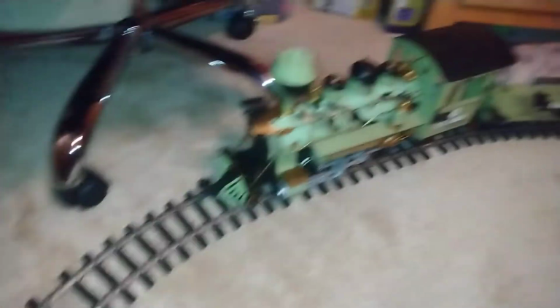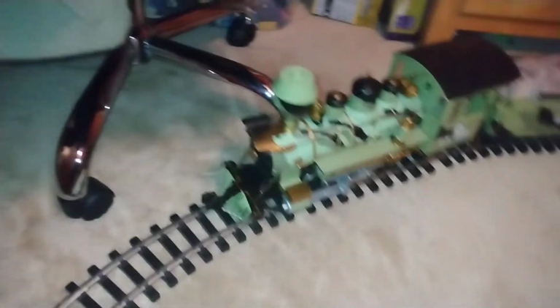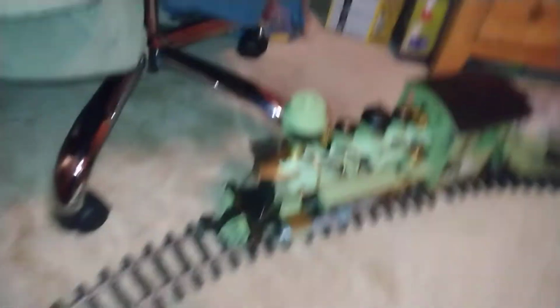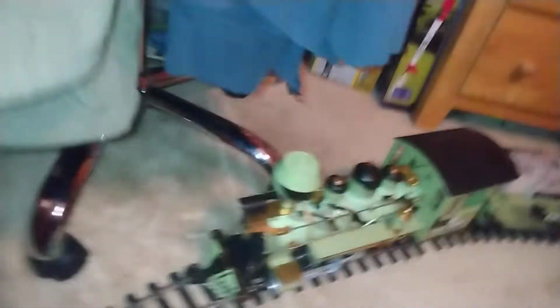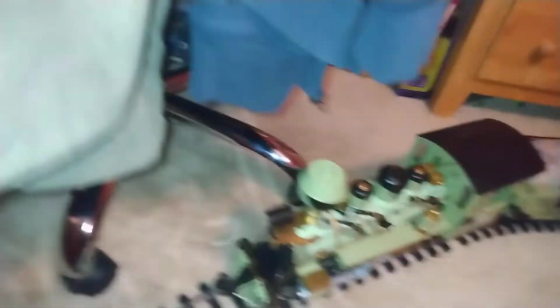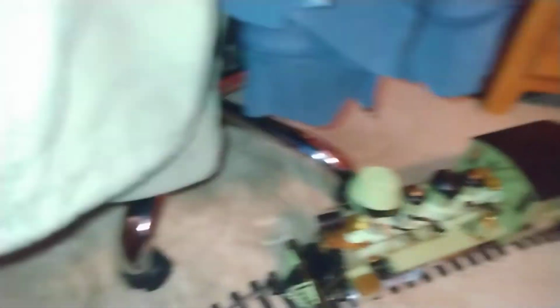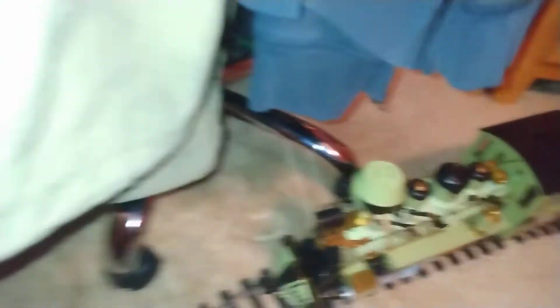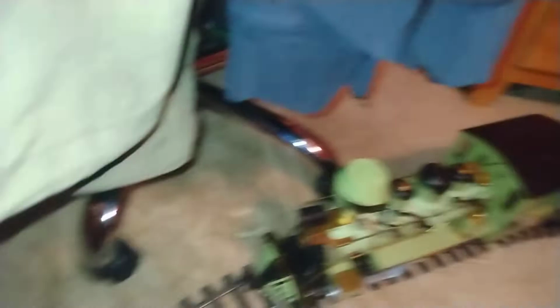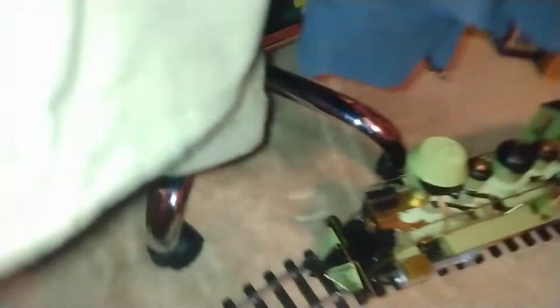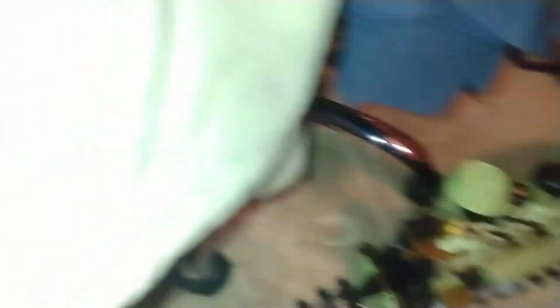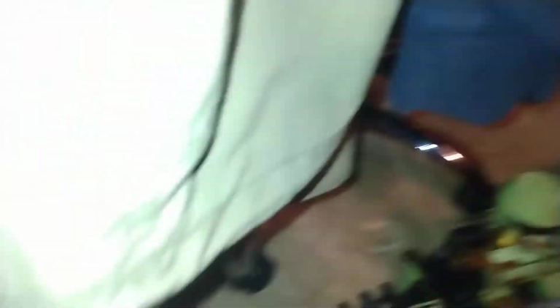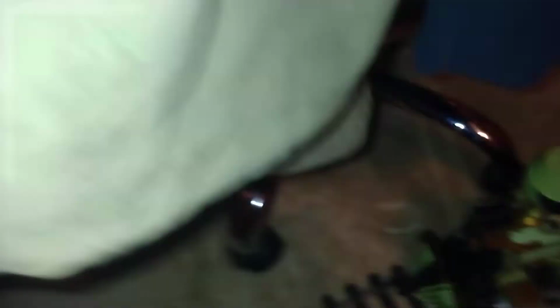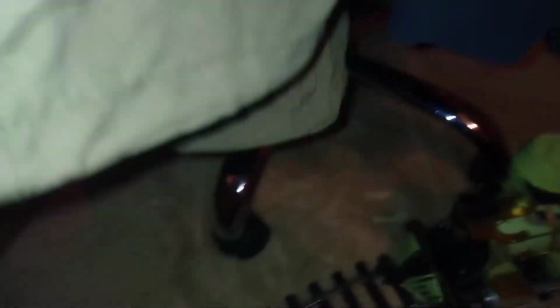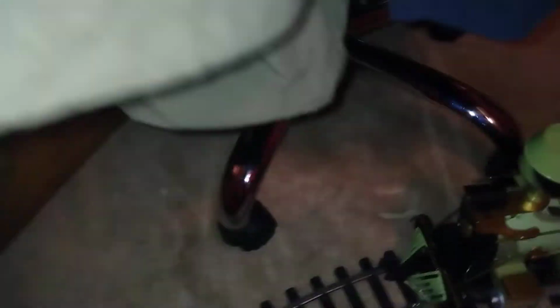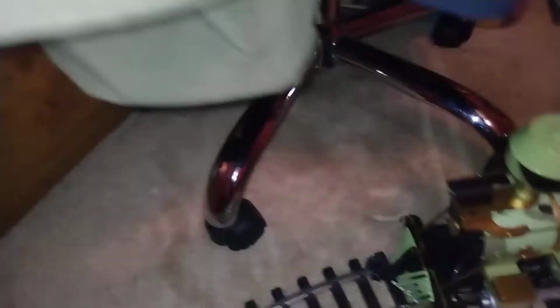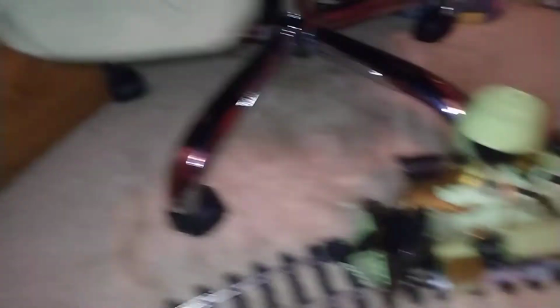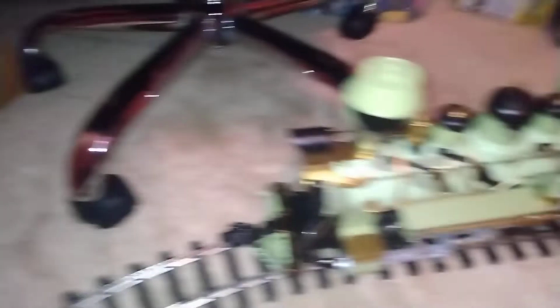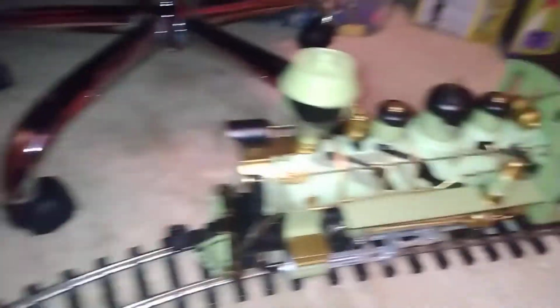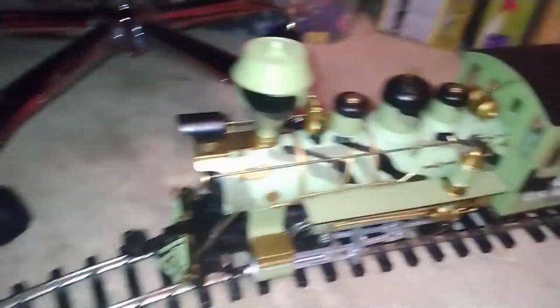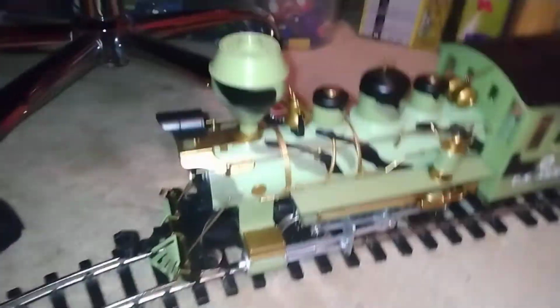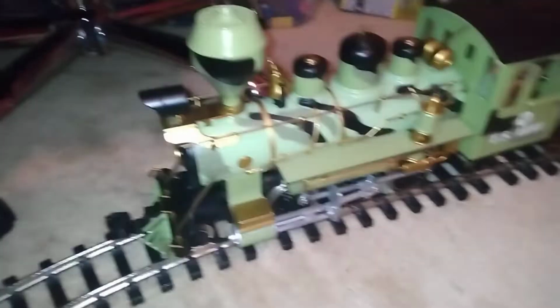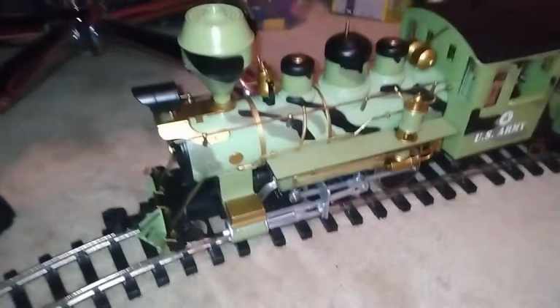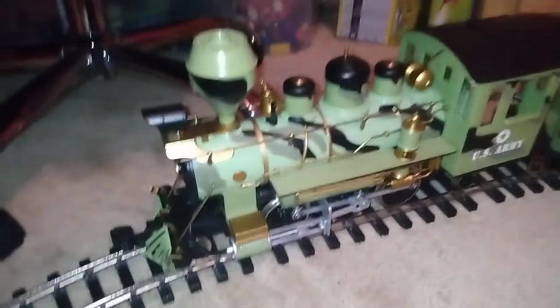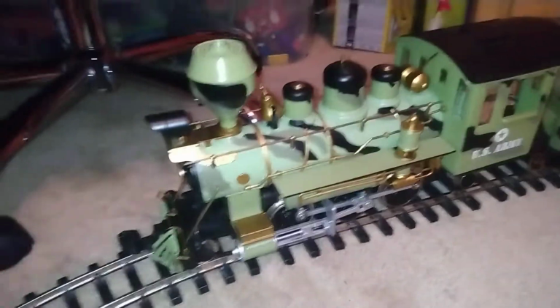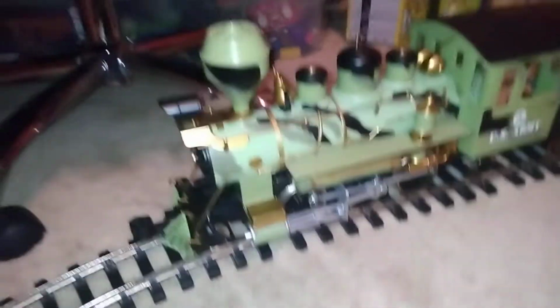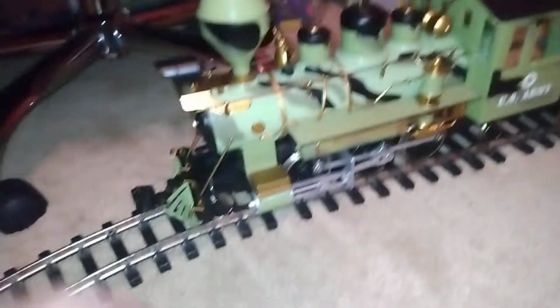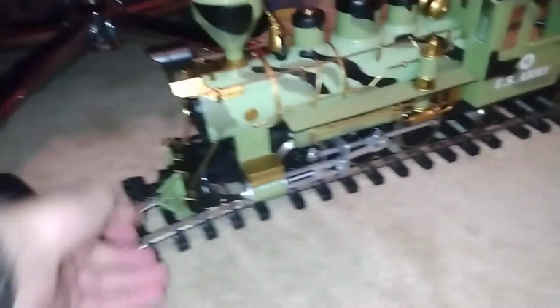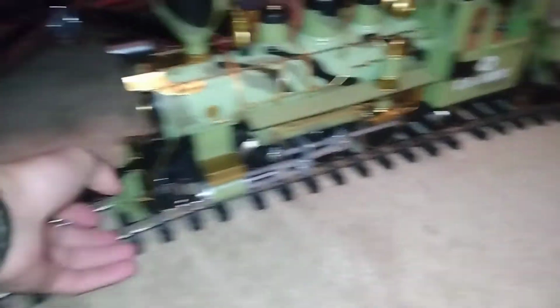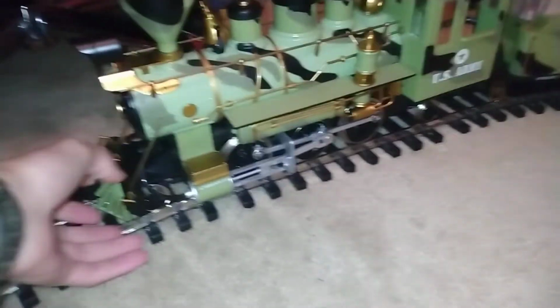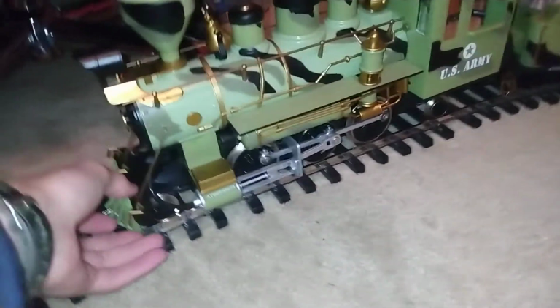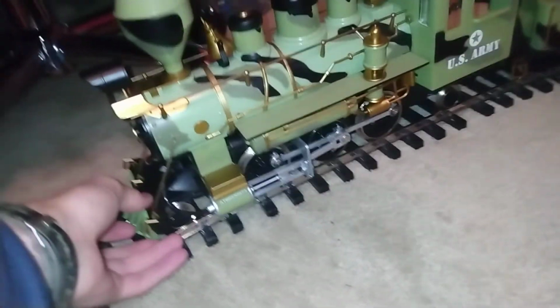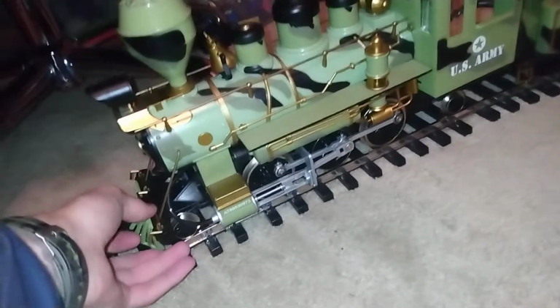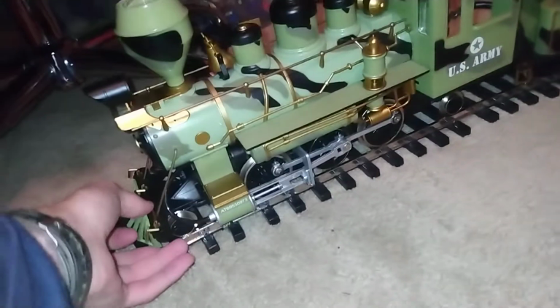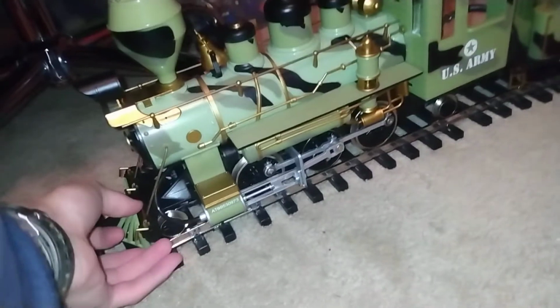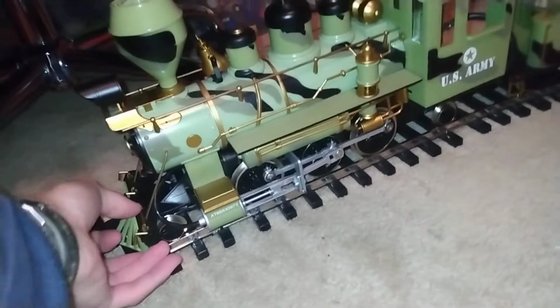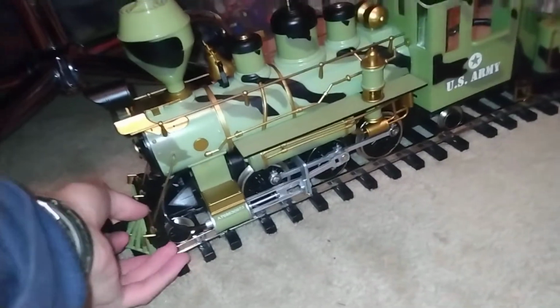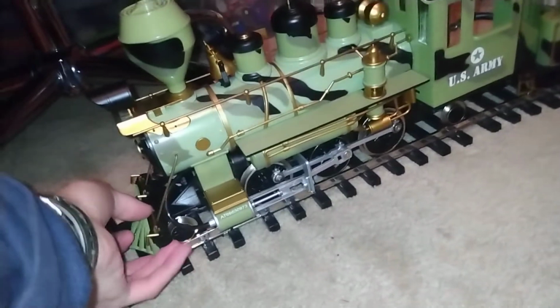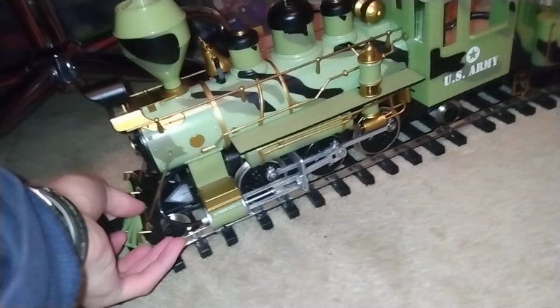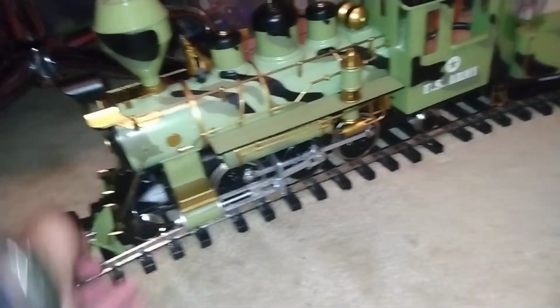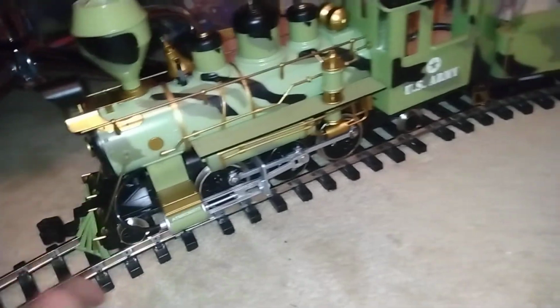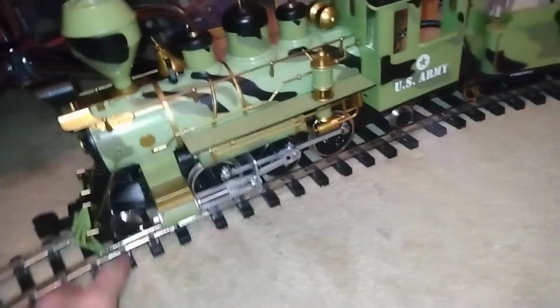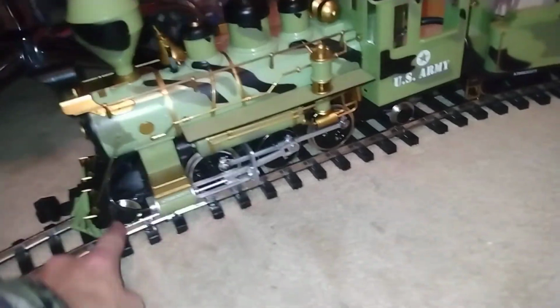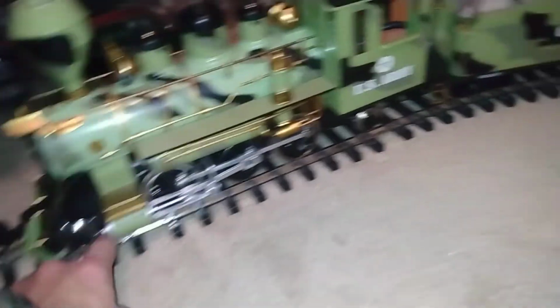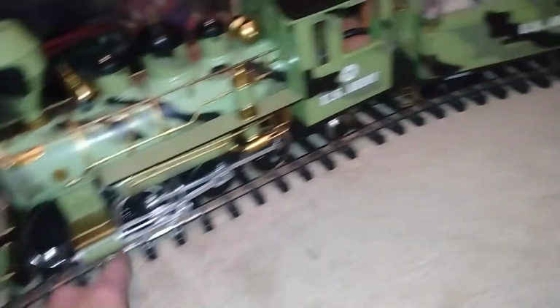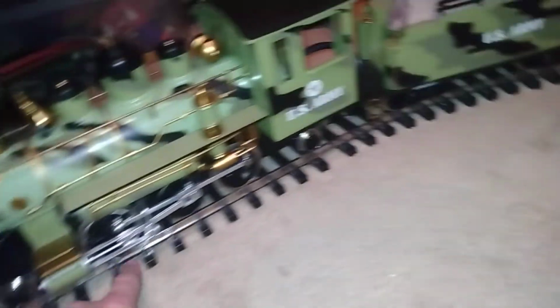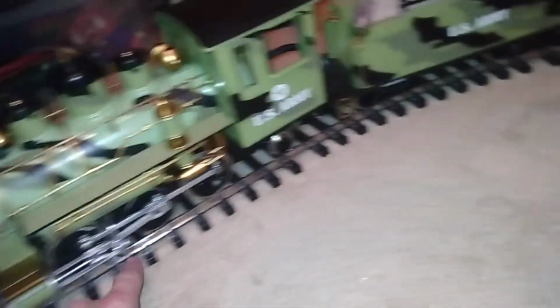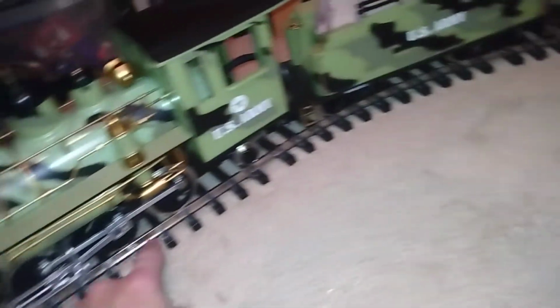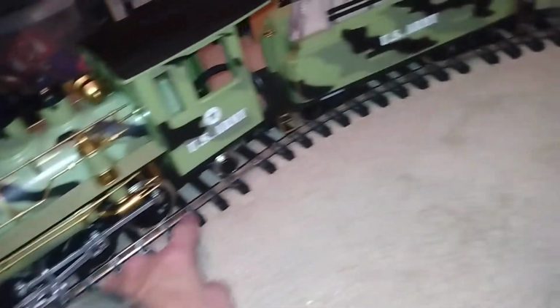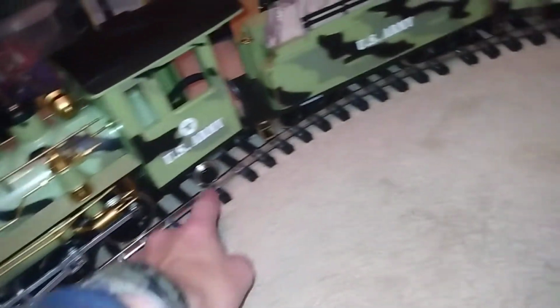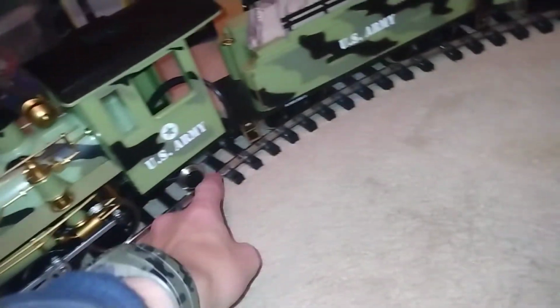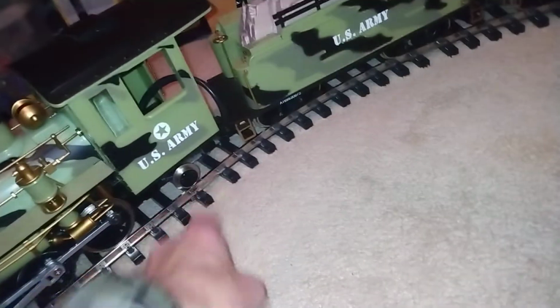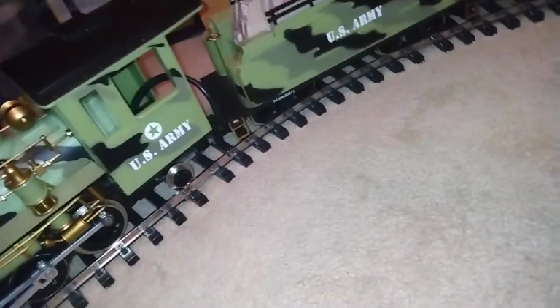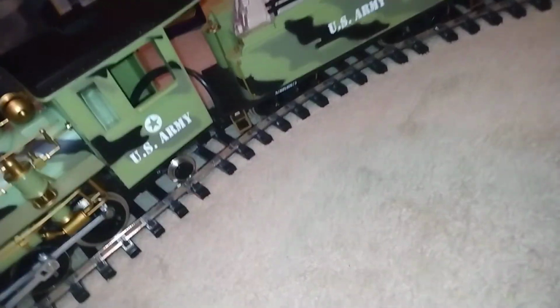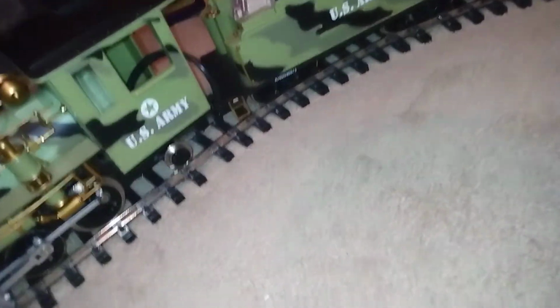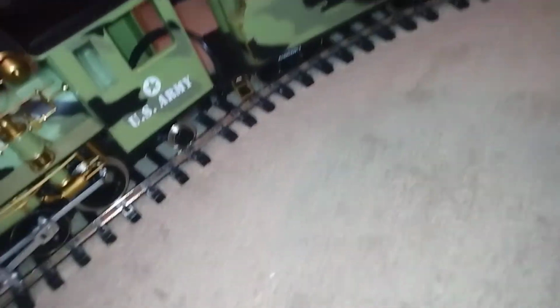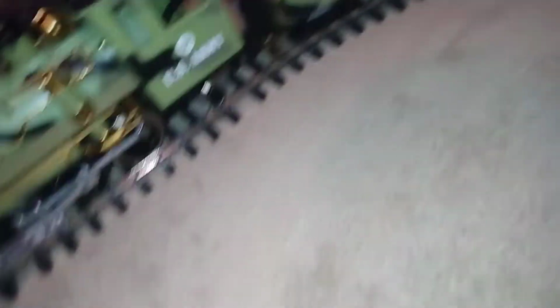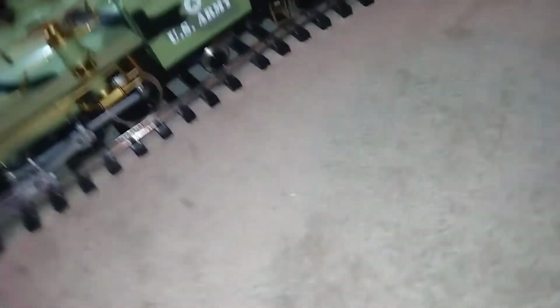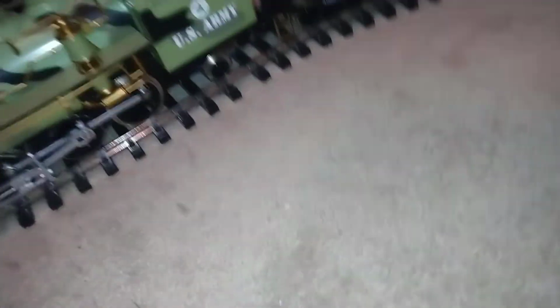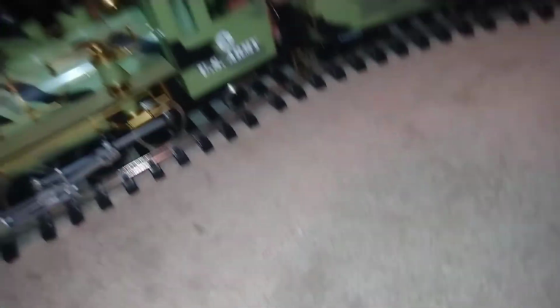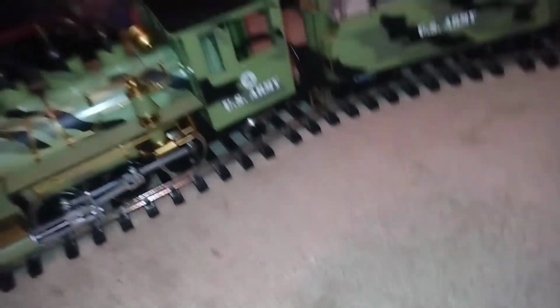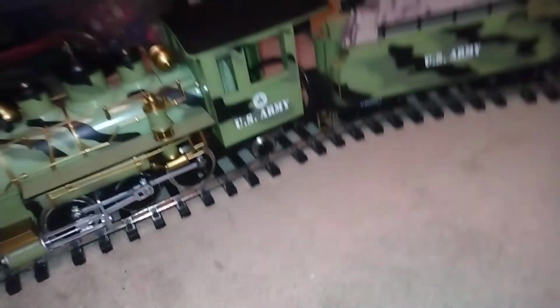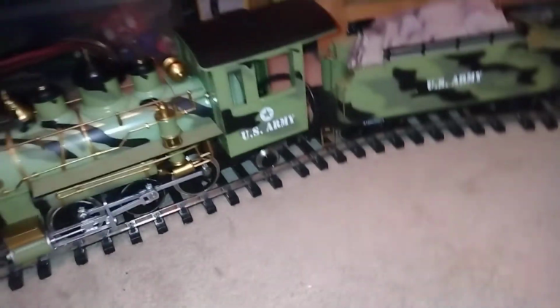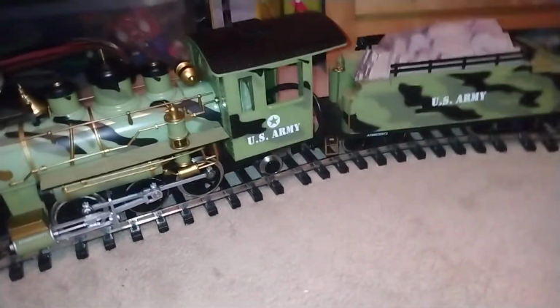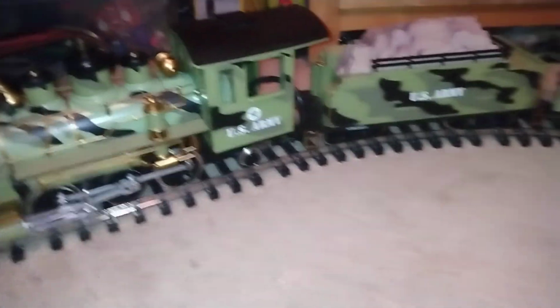Oh, speaking of wheel configuration — the locomotive is a 2-6-2 wheel configuration.